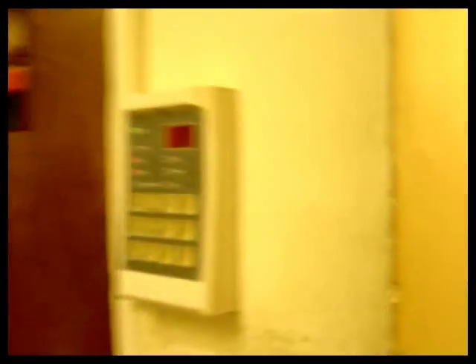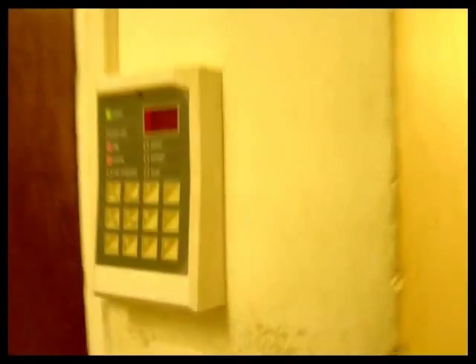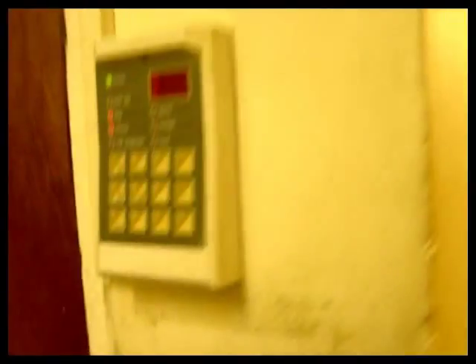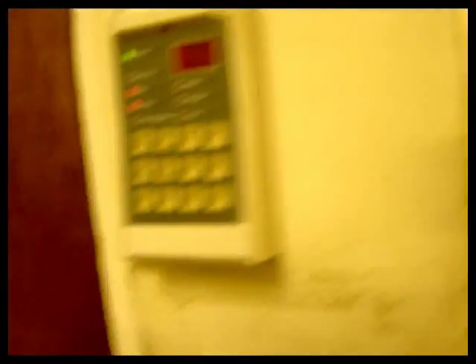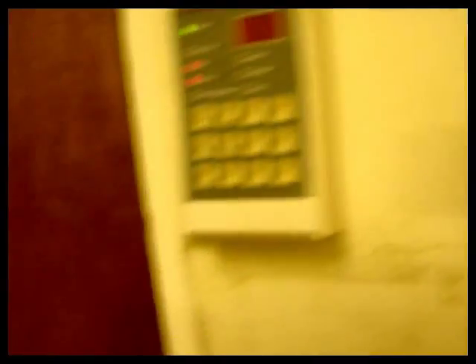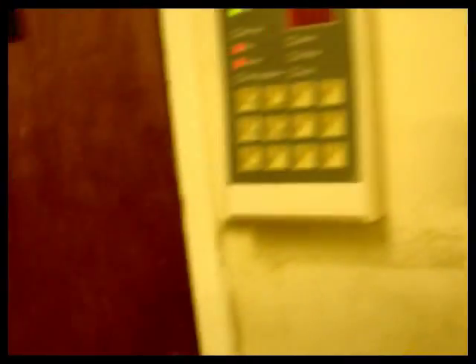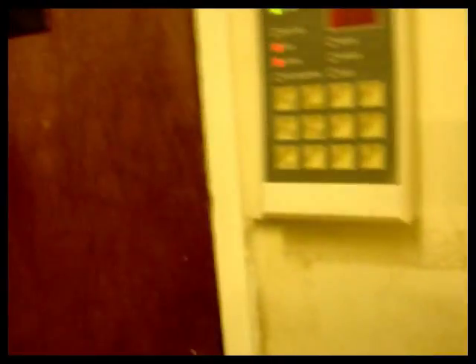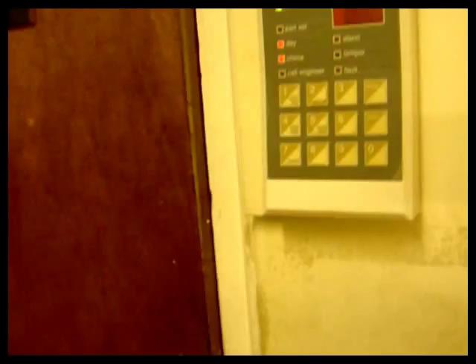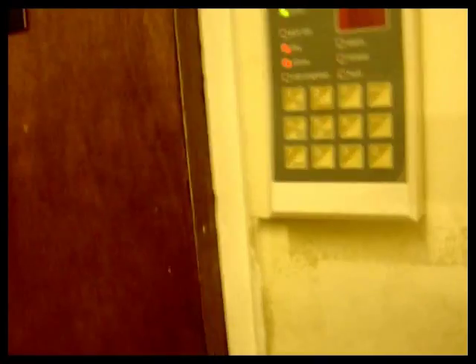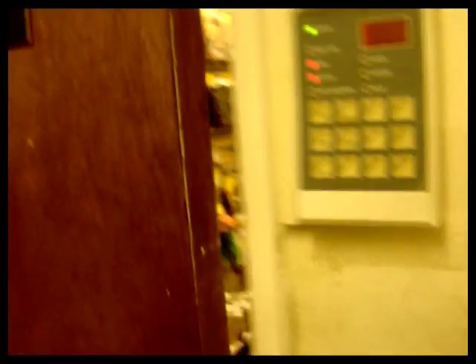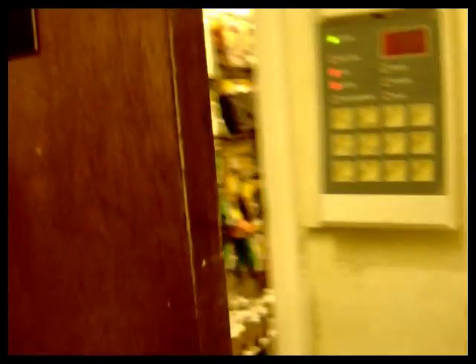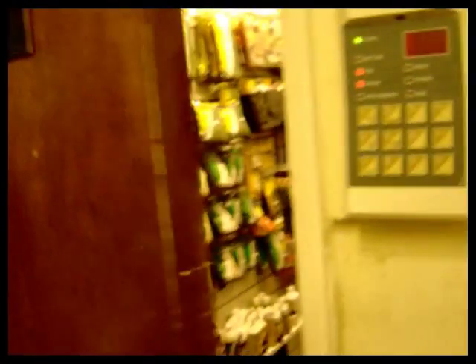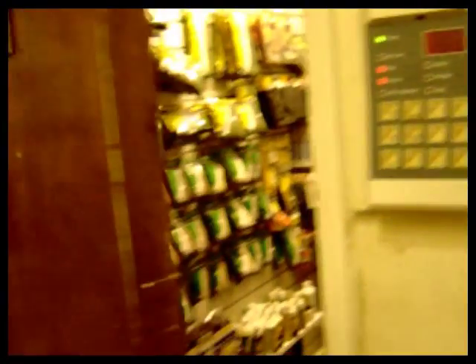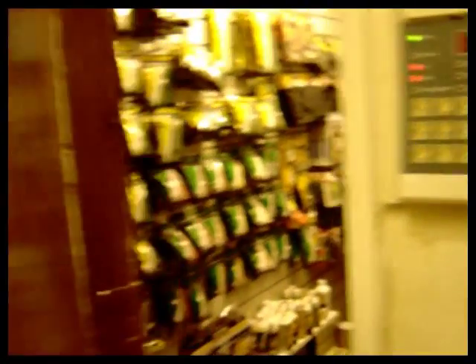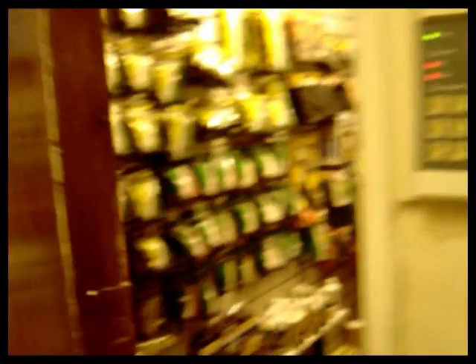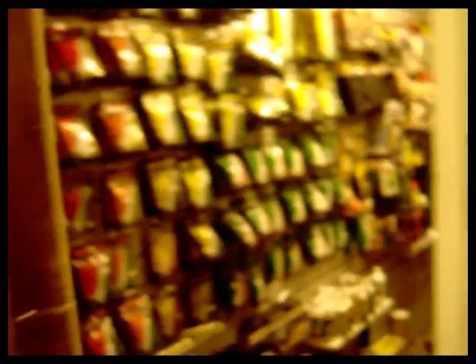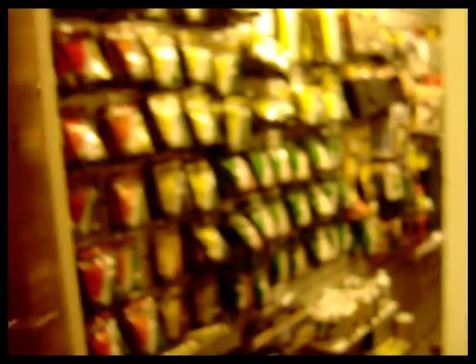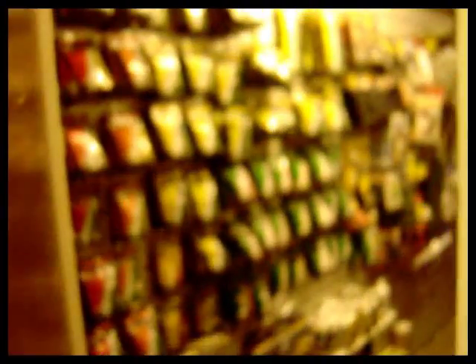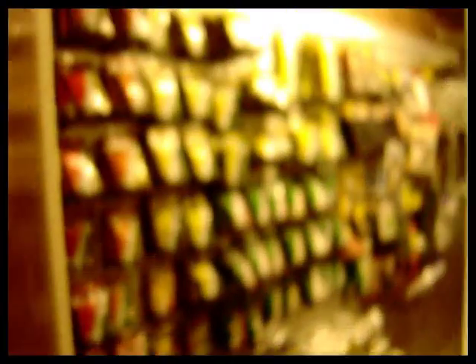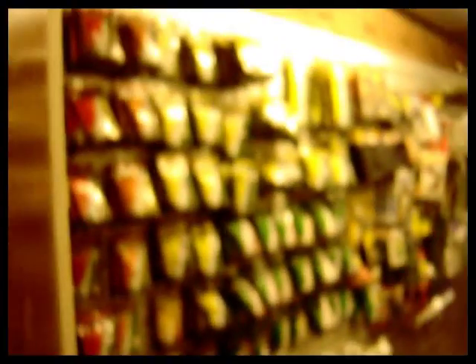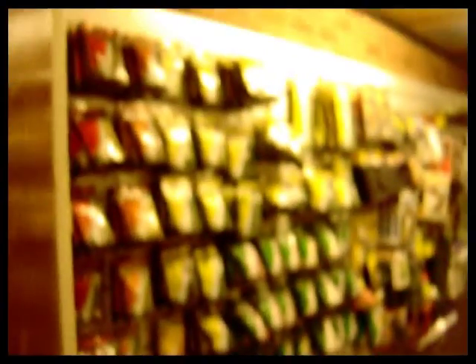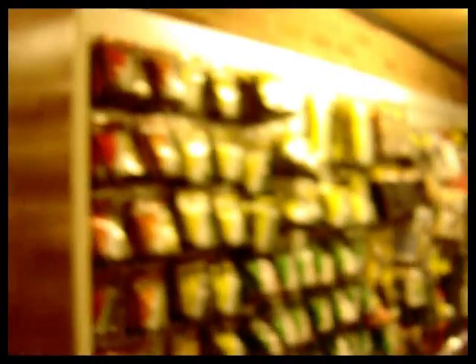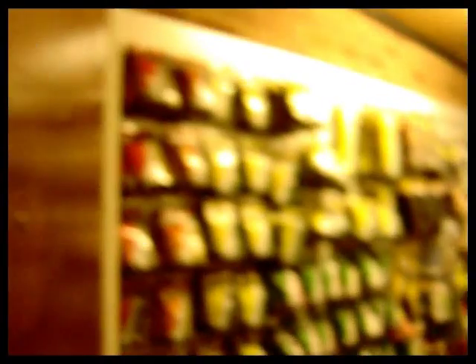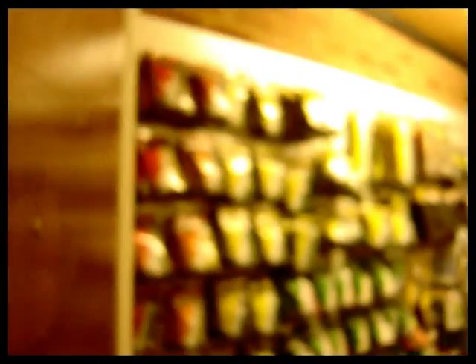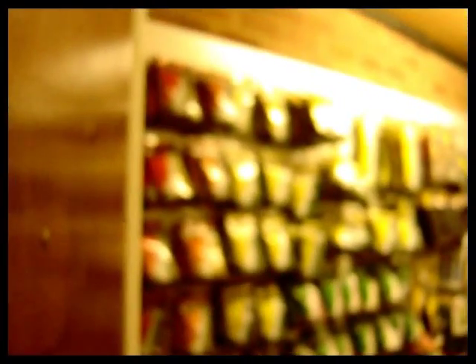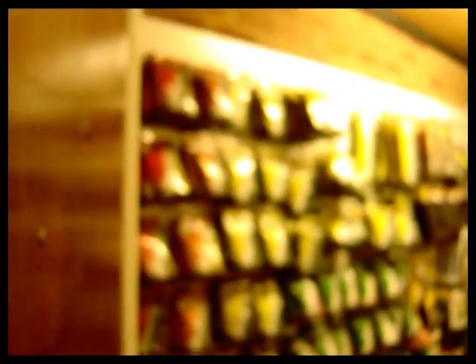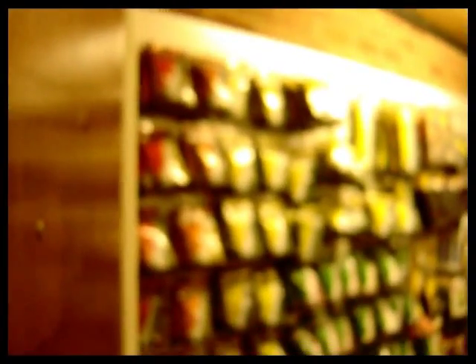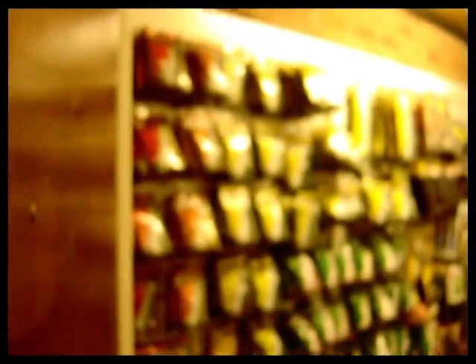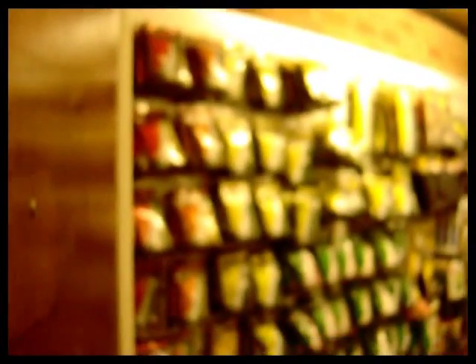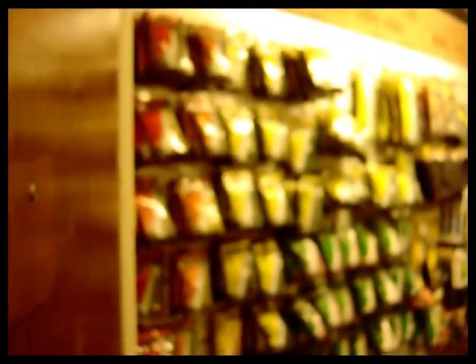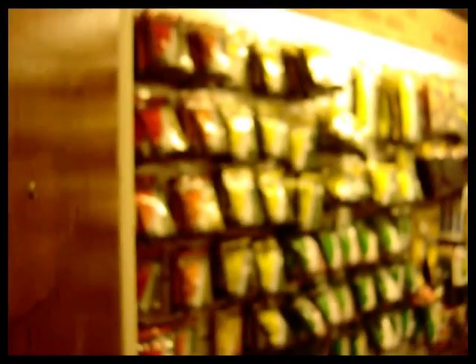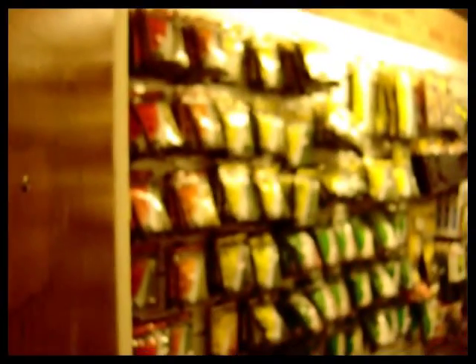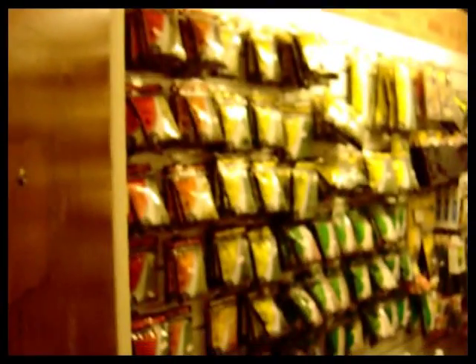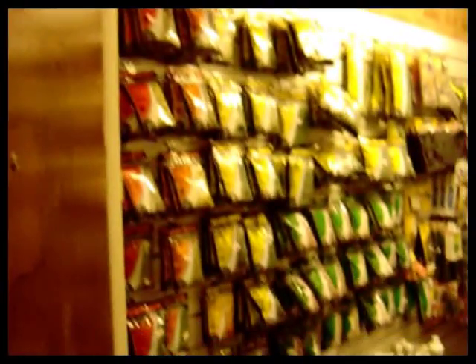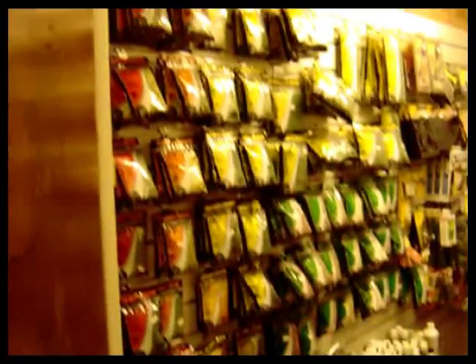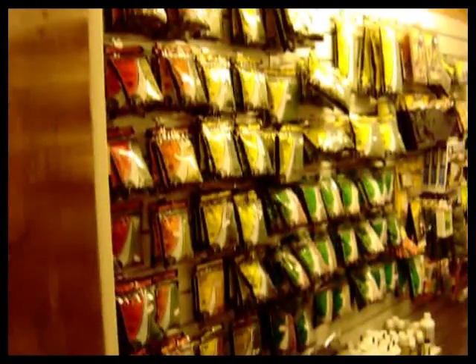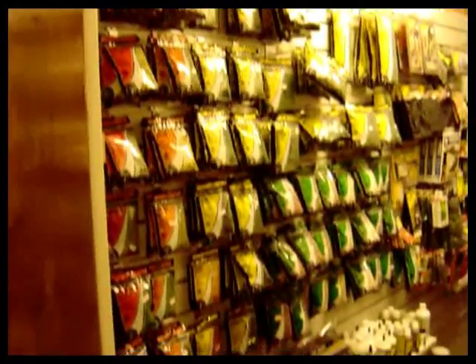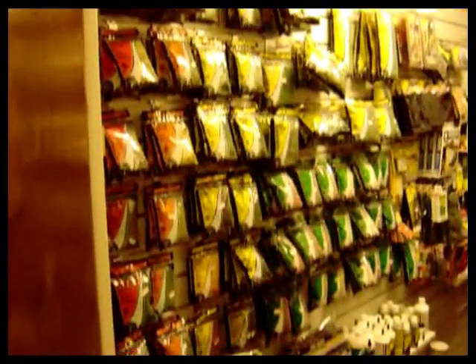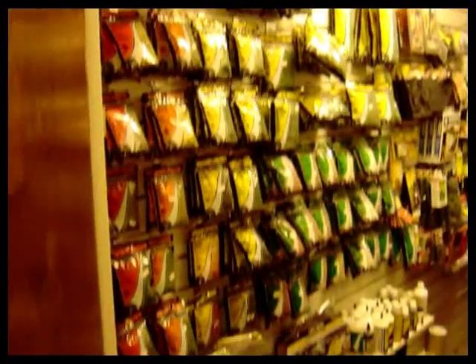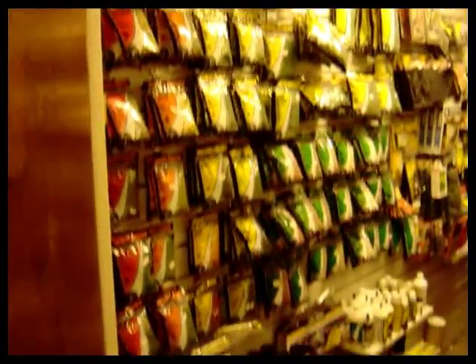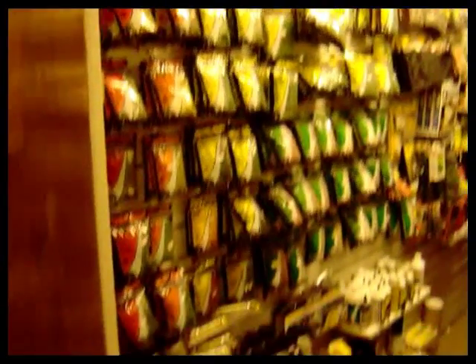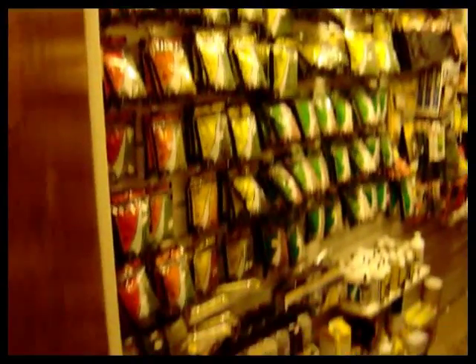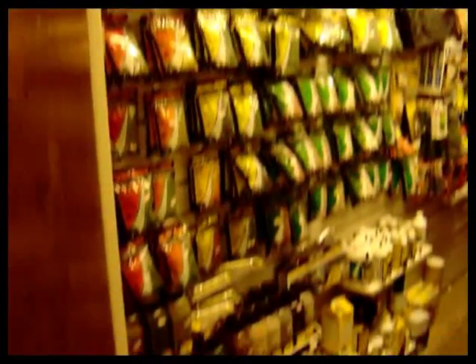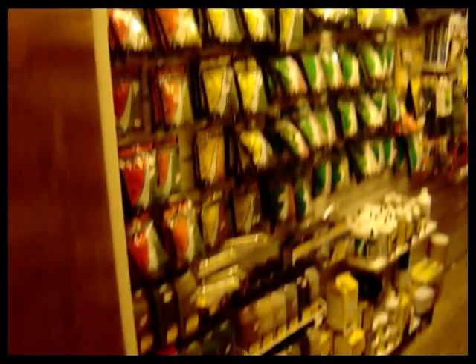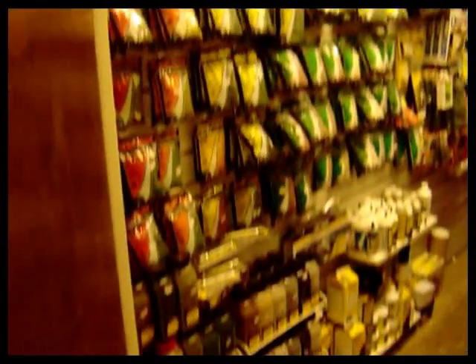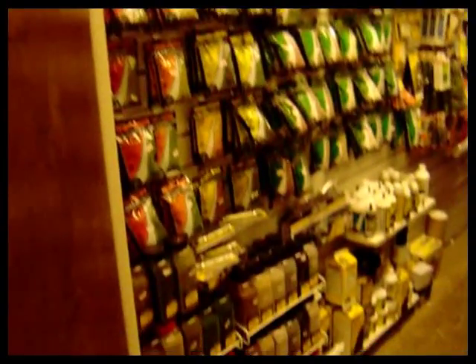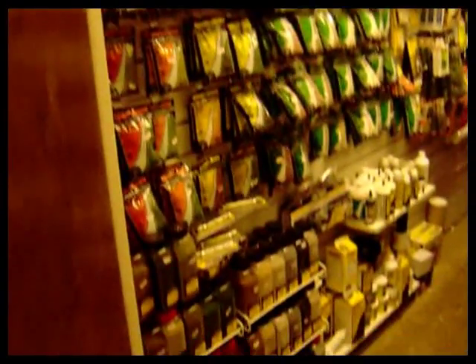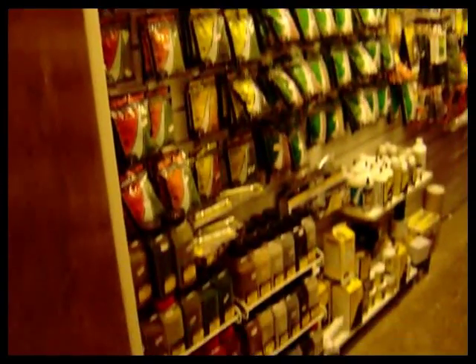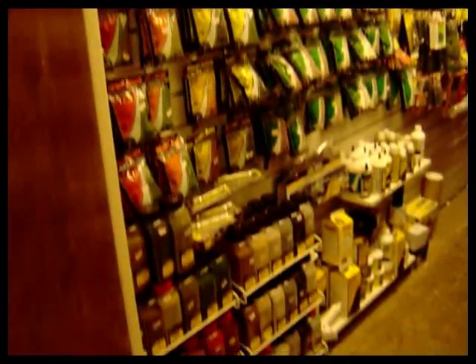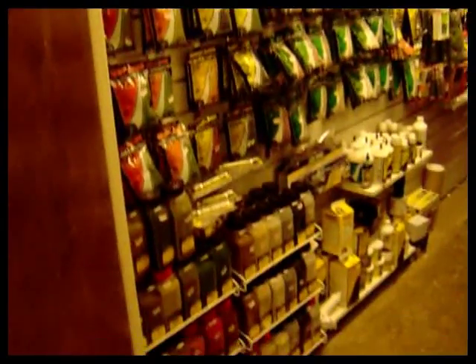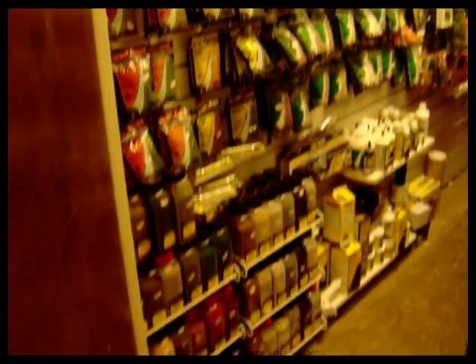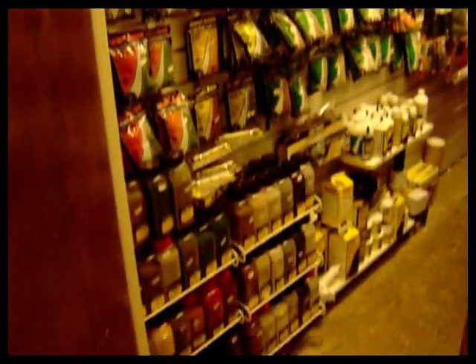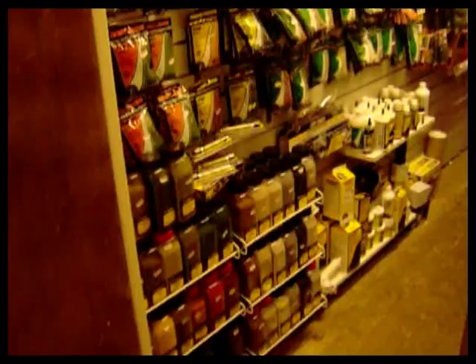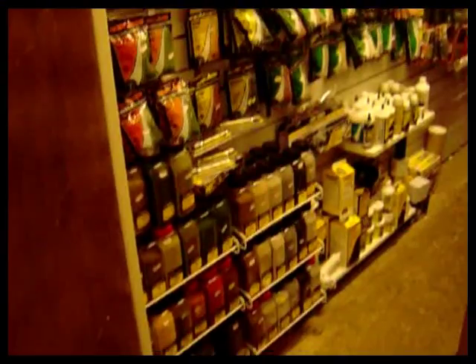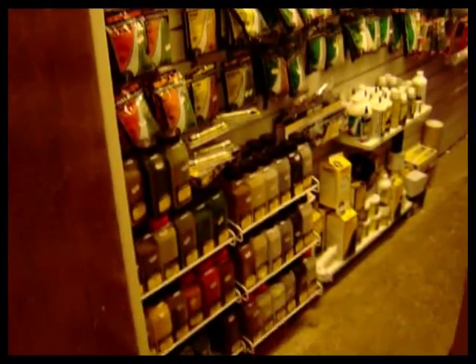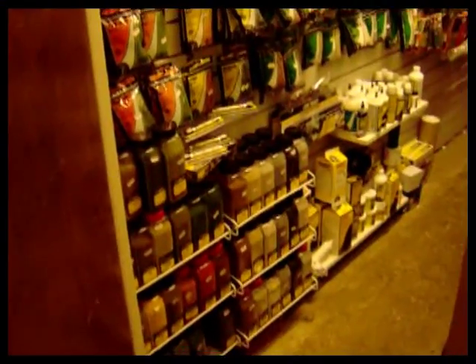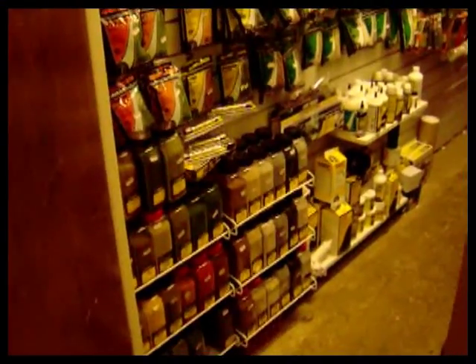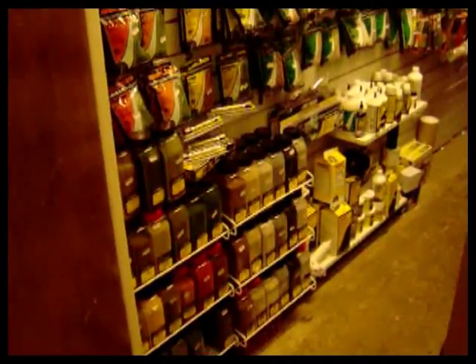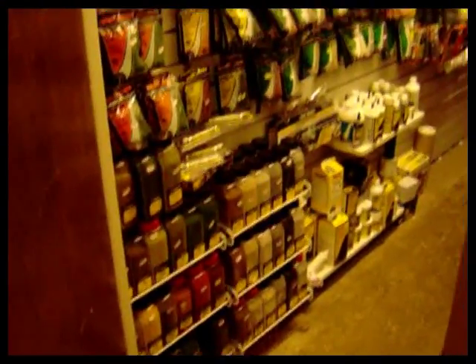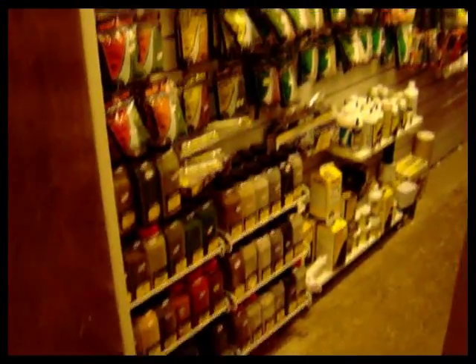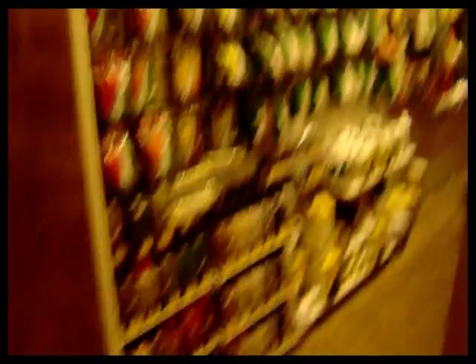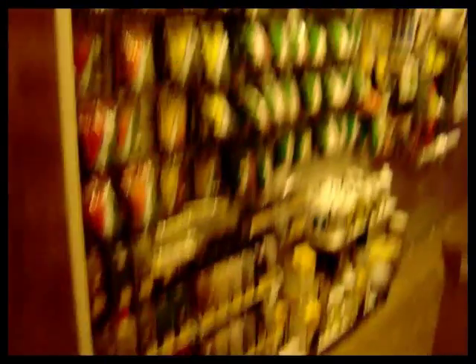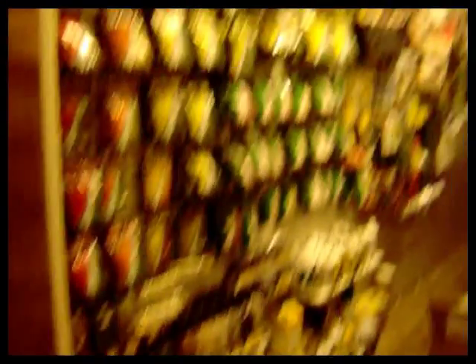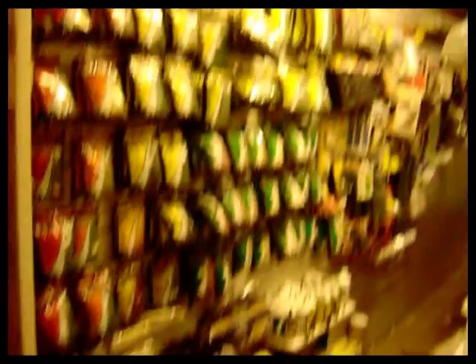In the small room here we've got all the Woodland Scenics, scatter materials and shaker bottles.